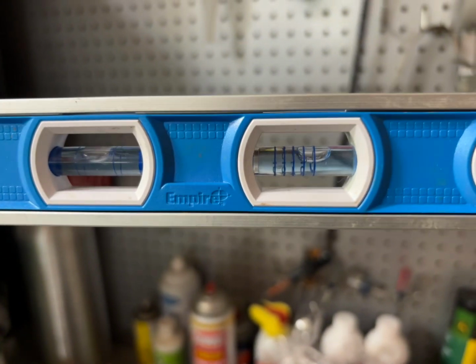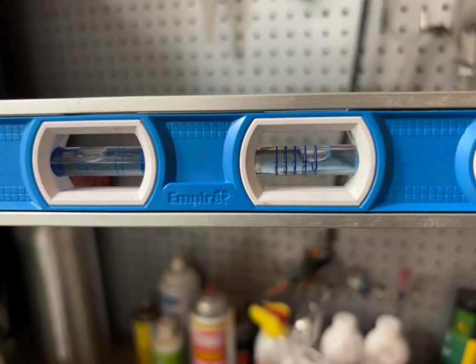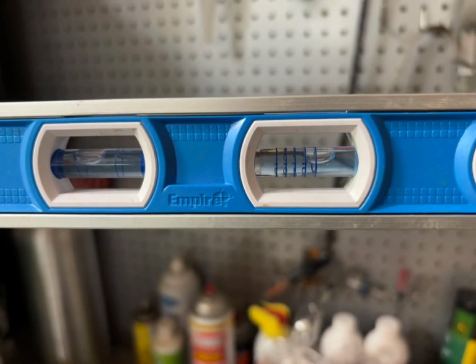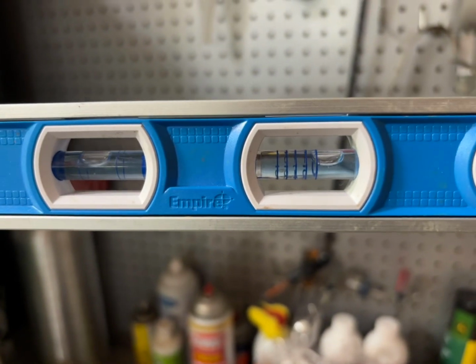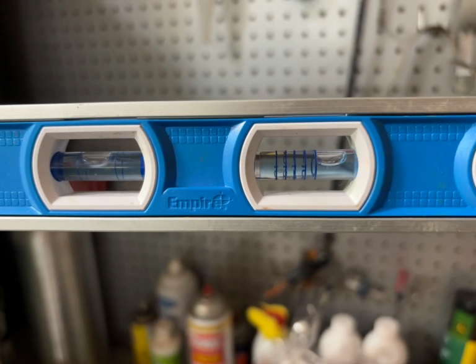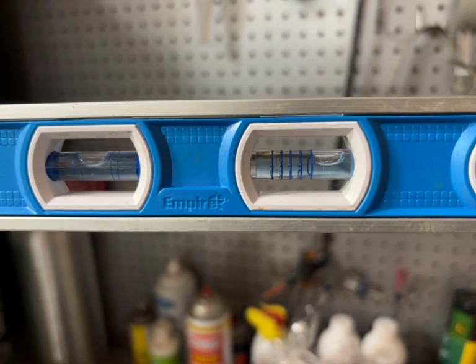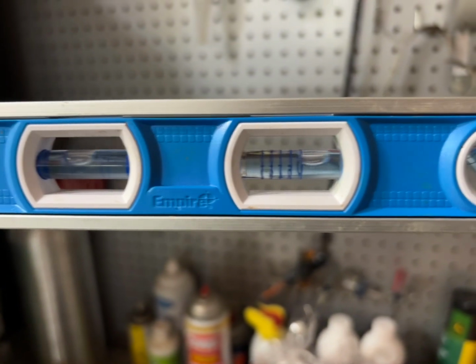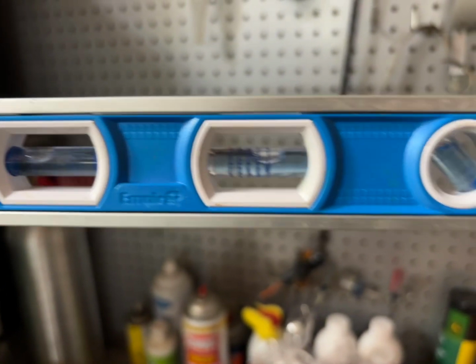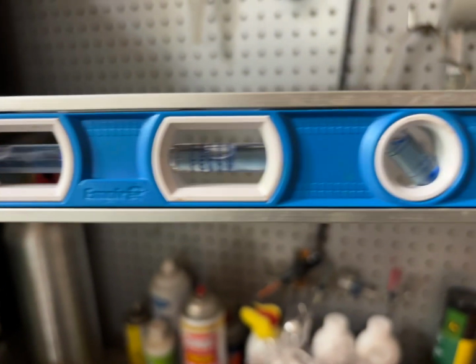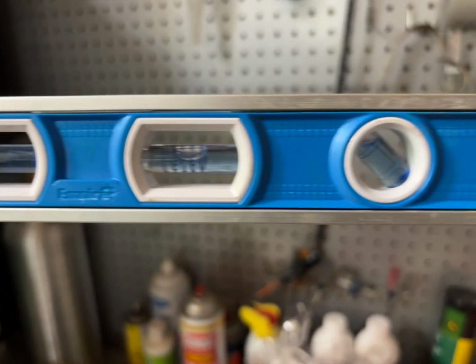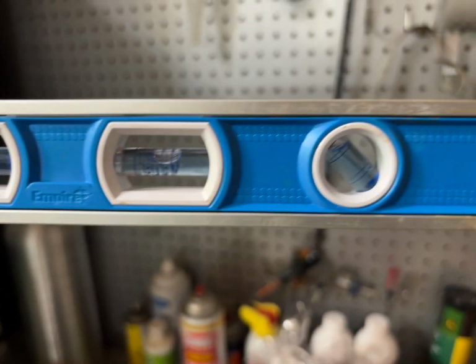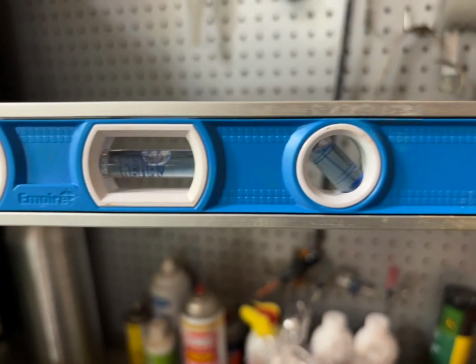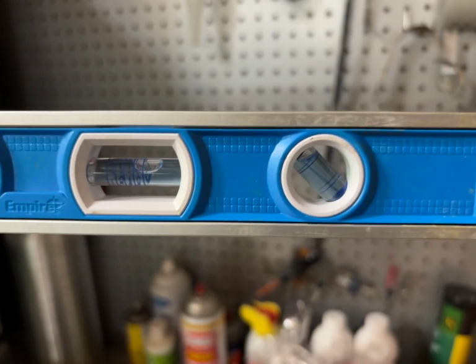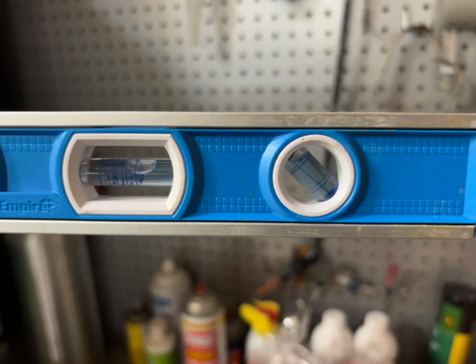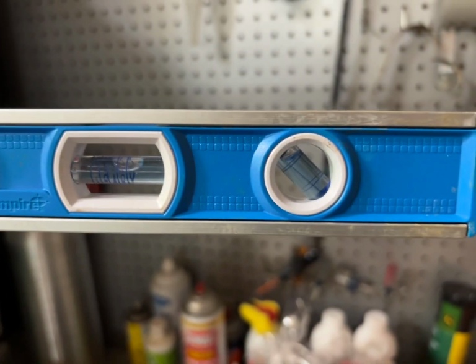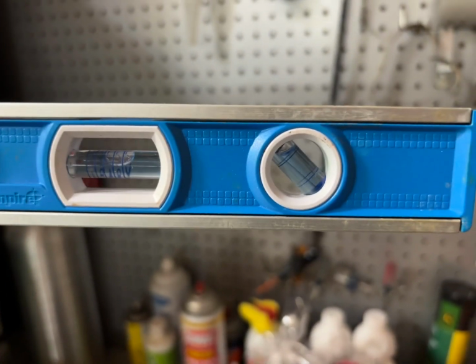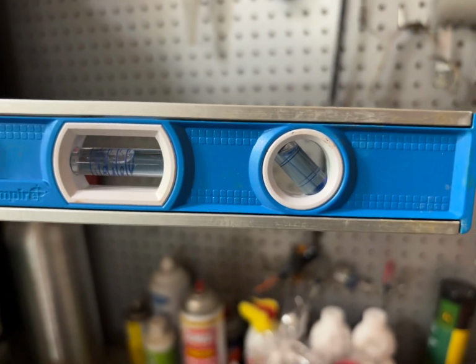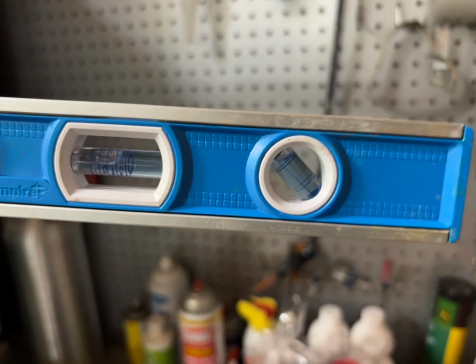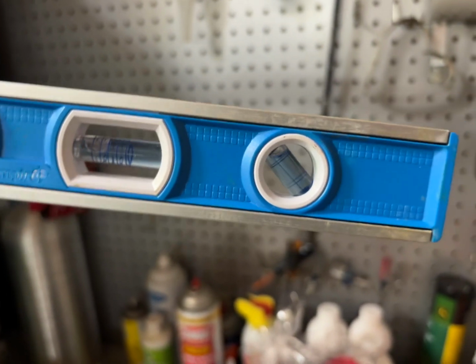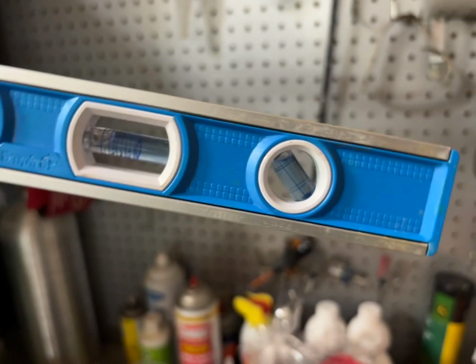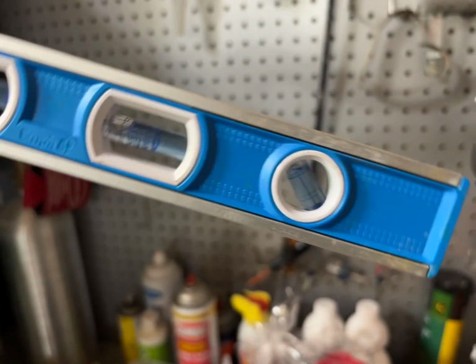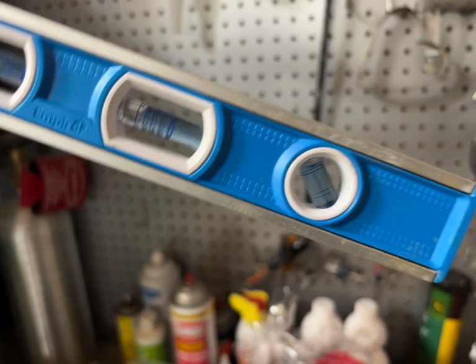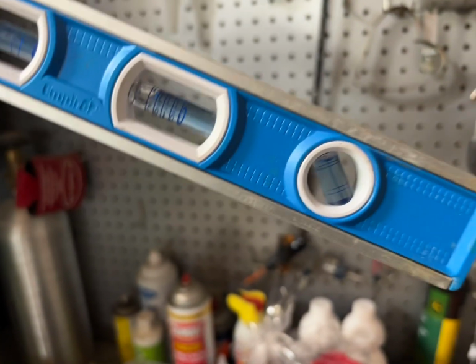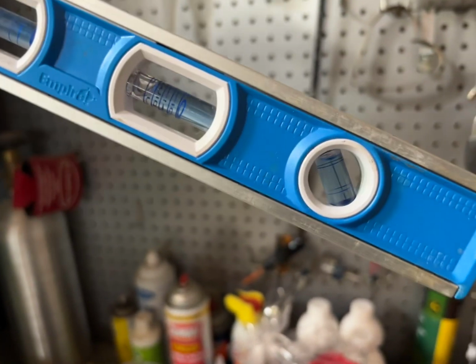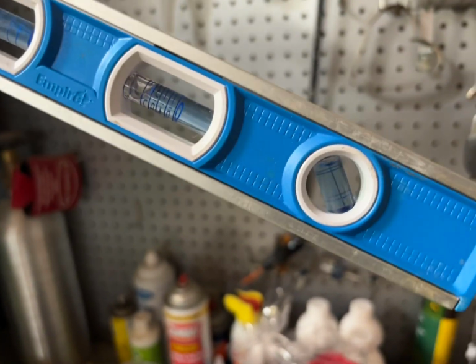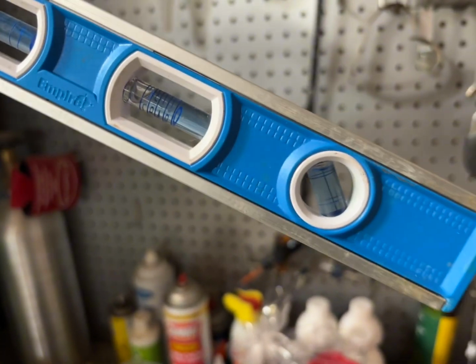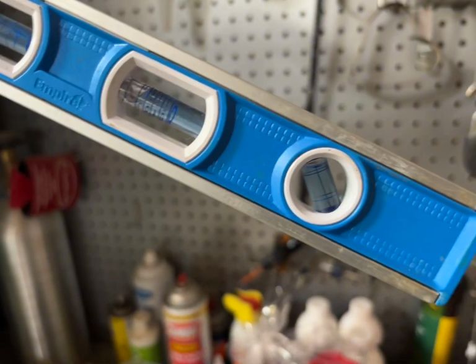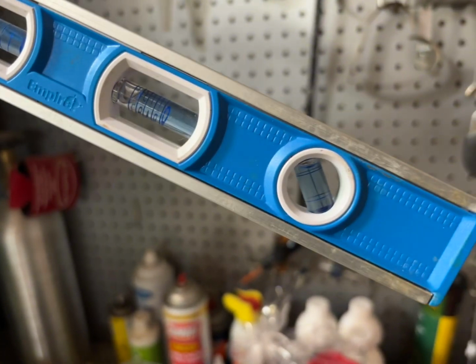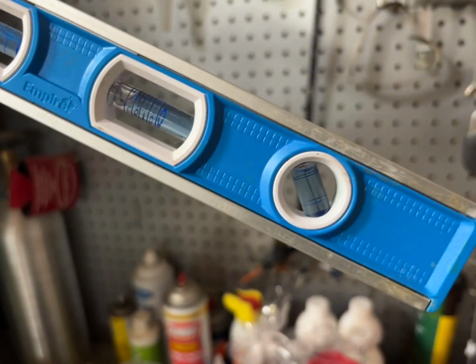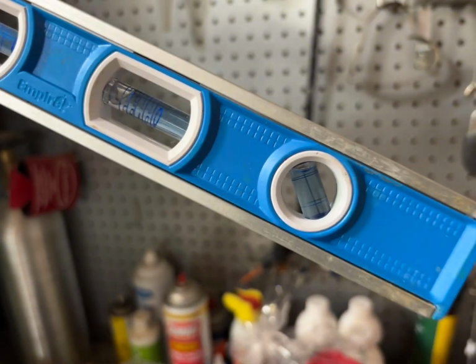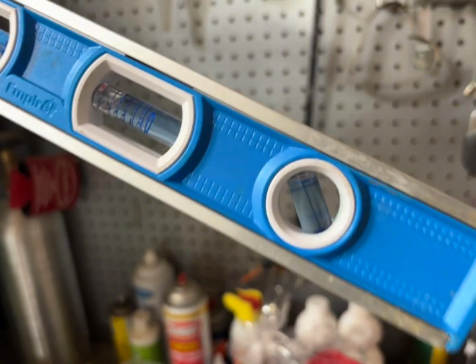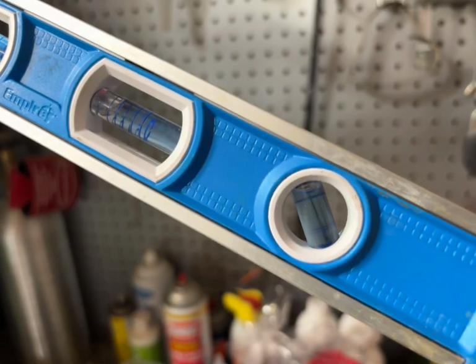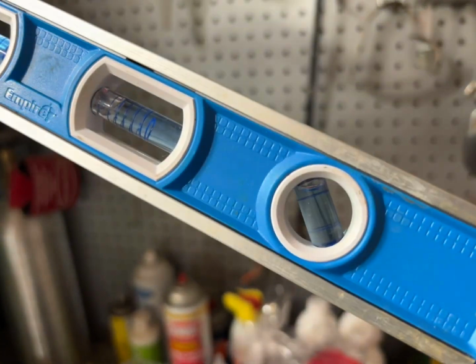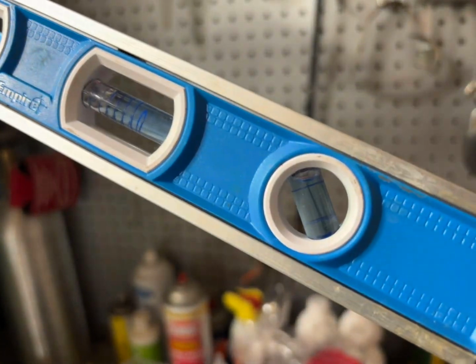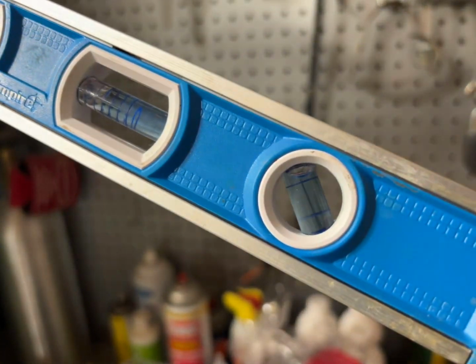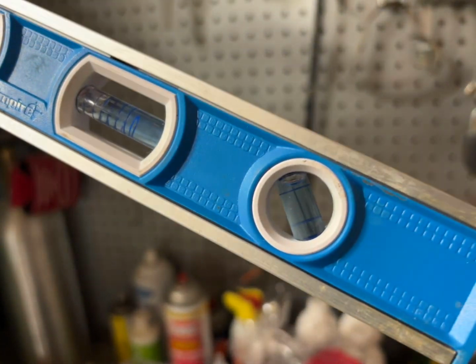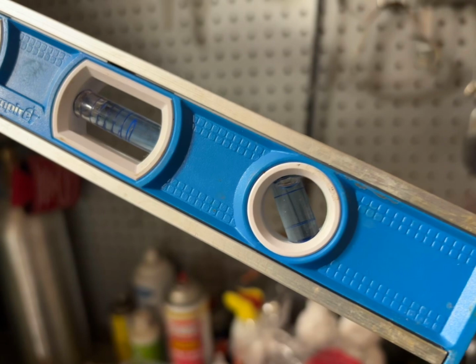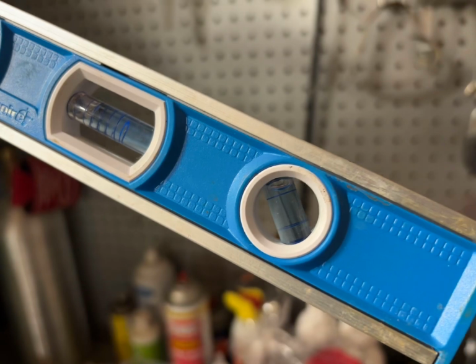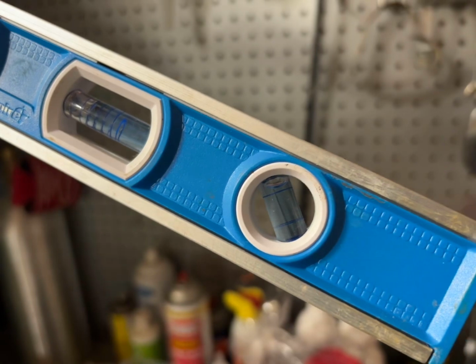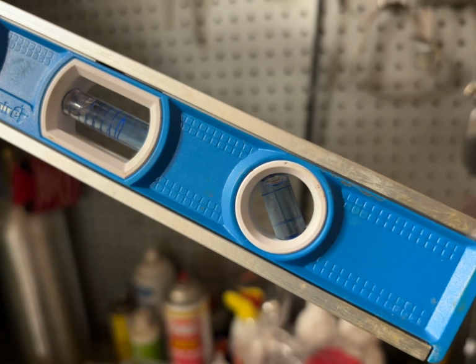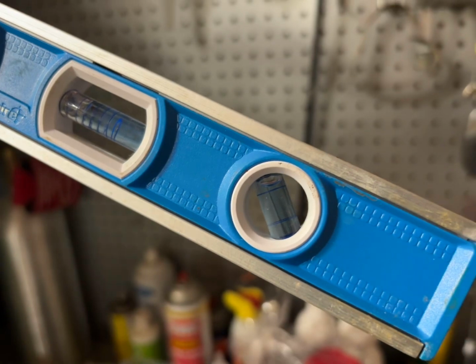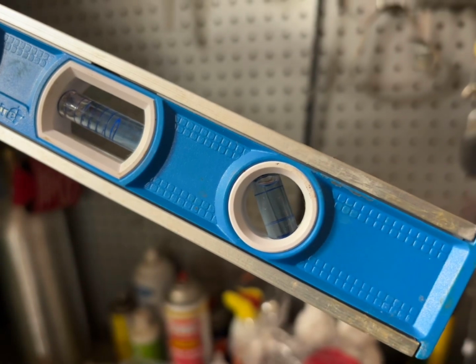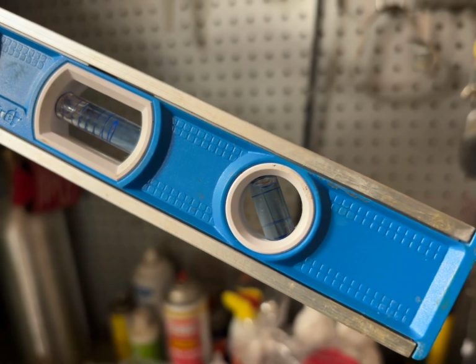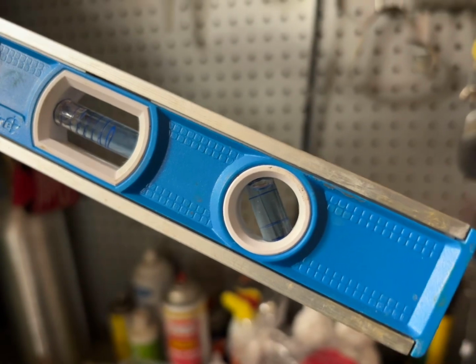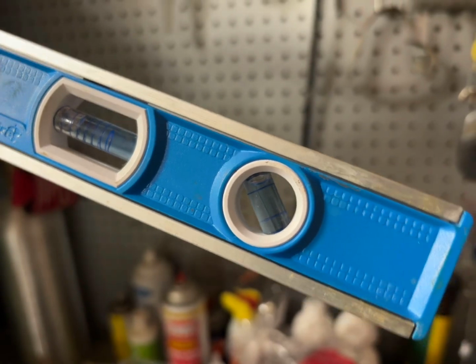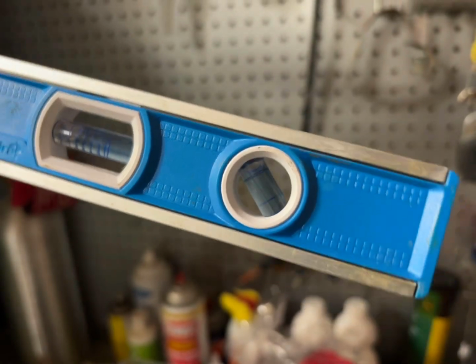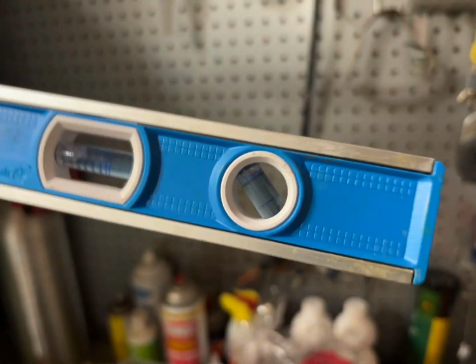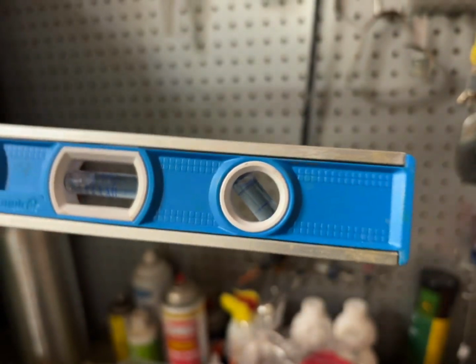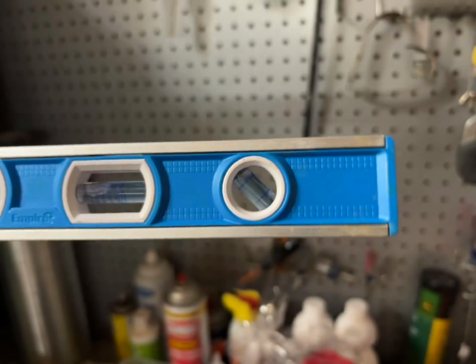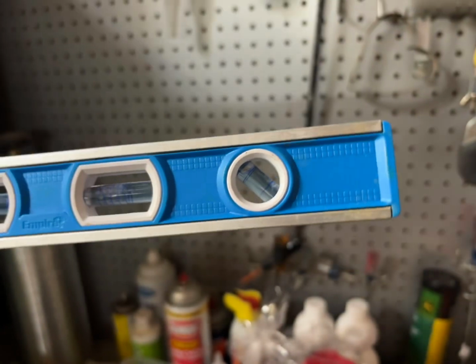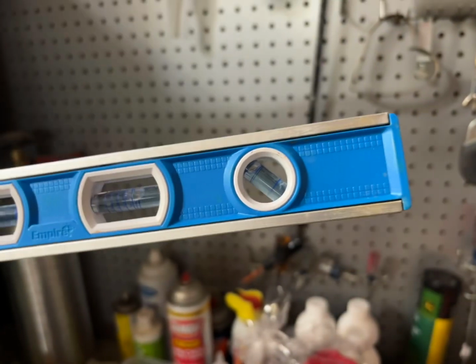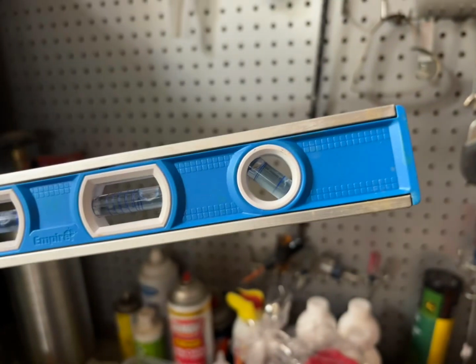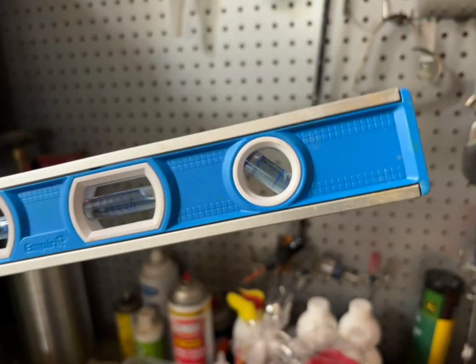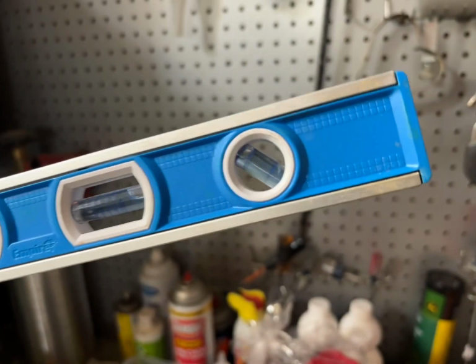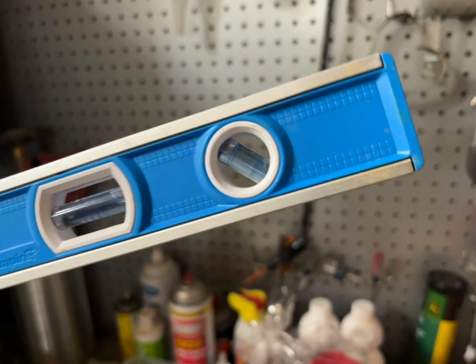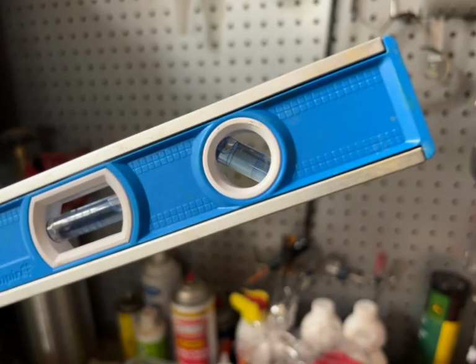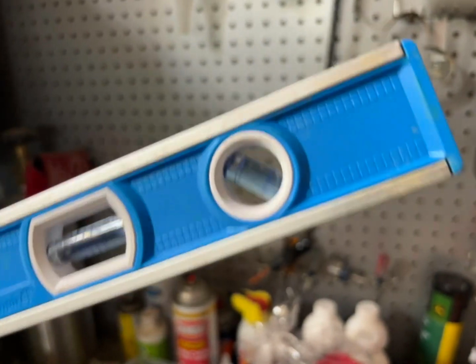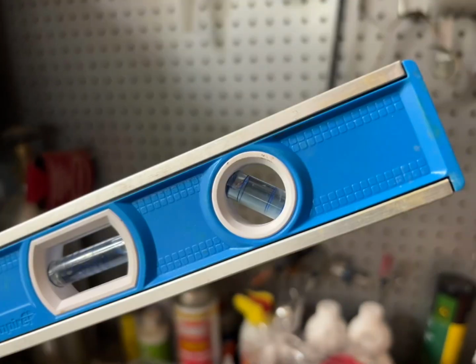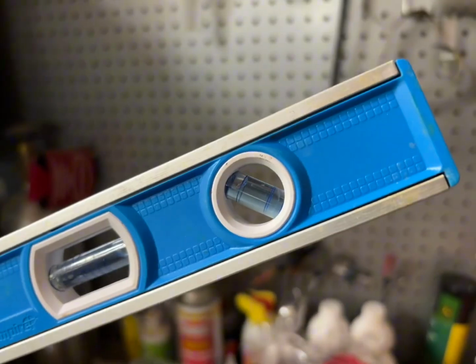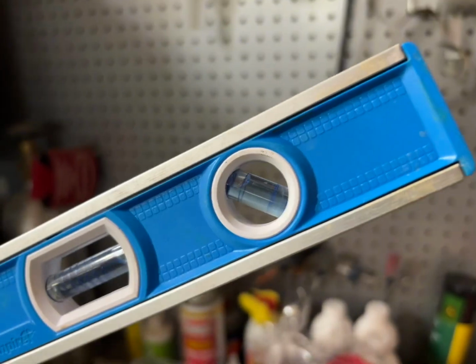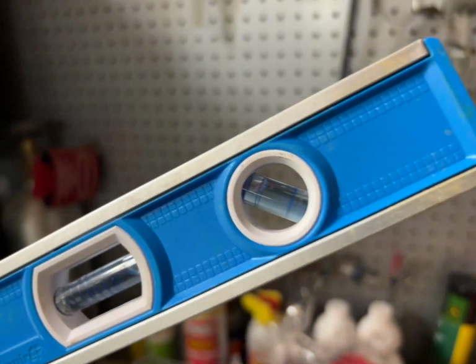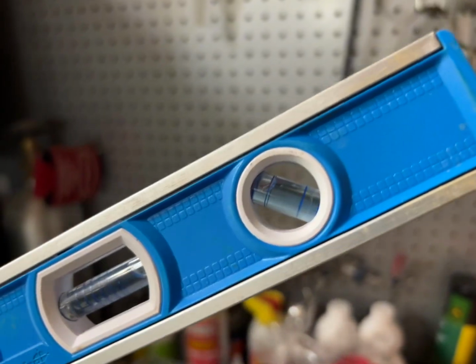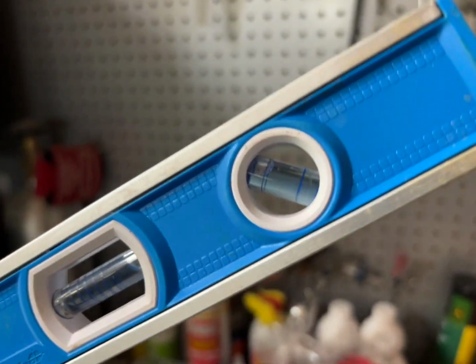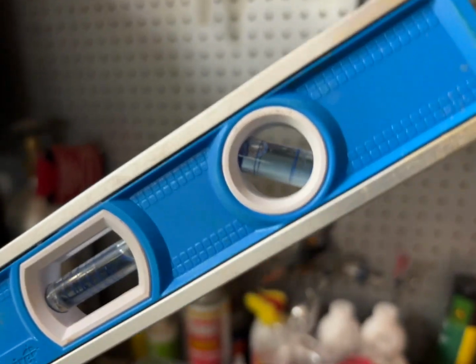You can see the bubble in between all of these different vials, and then this one down here is an angle so that you can get the correct angle as well.